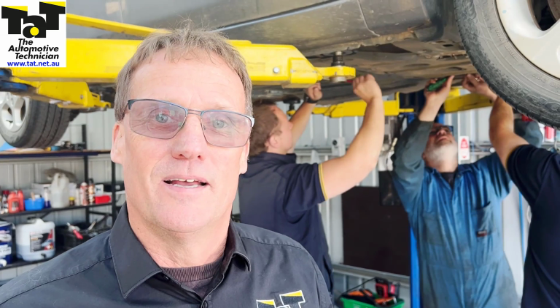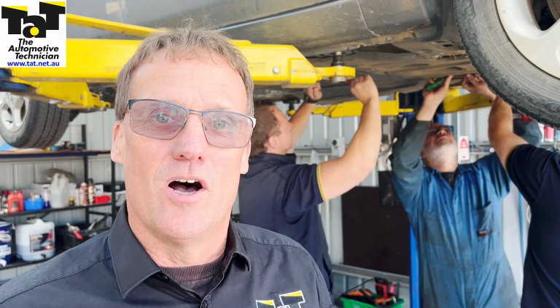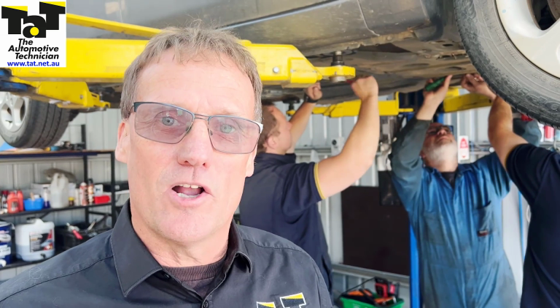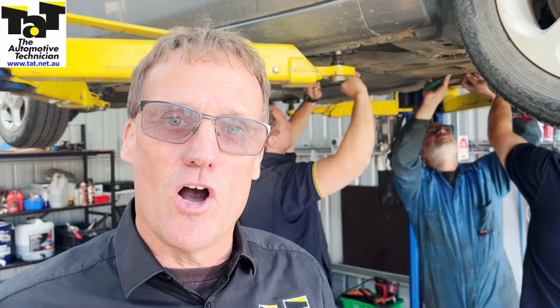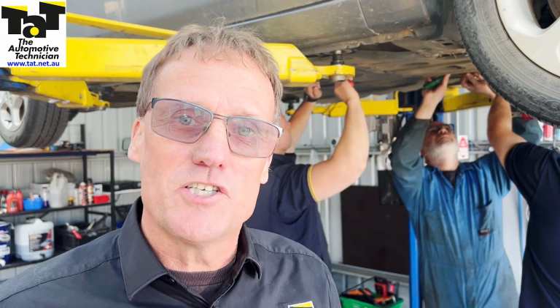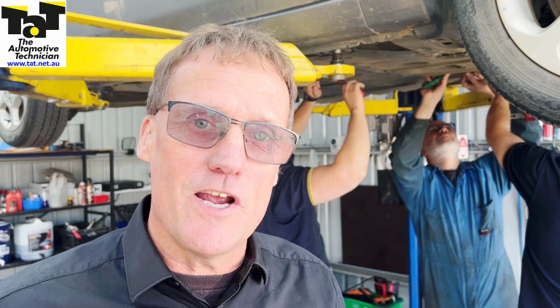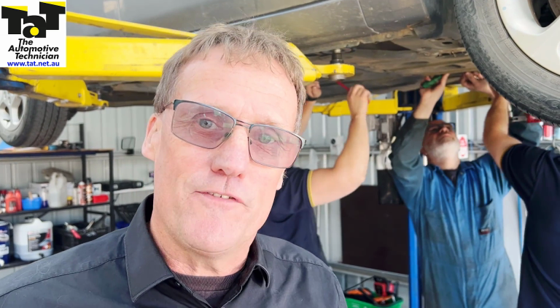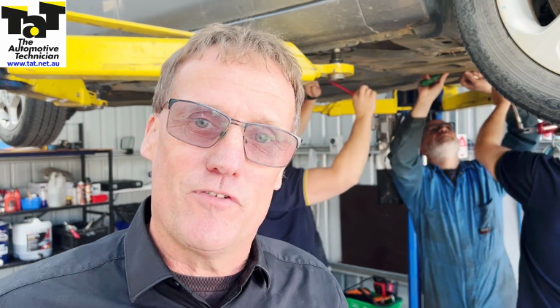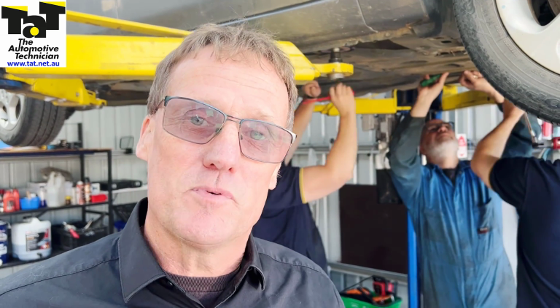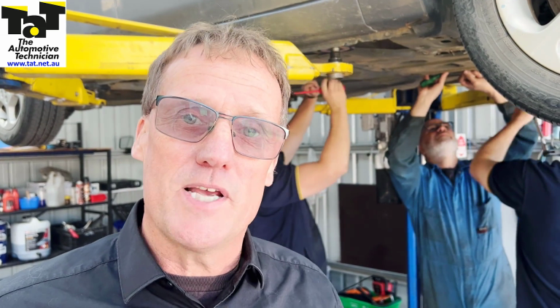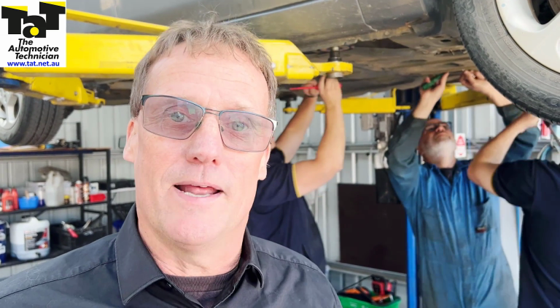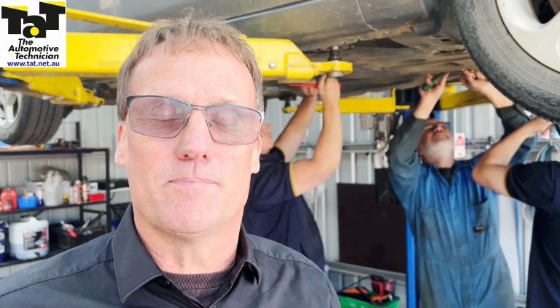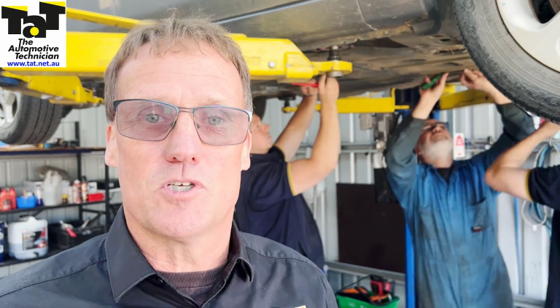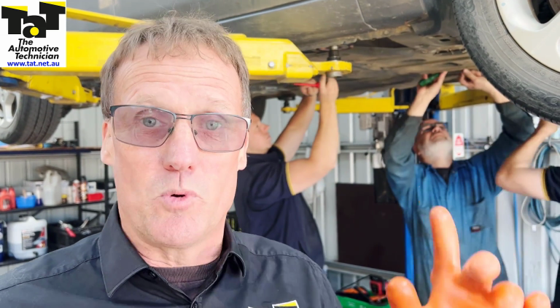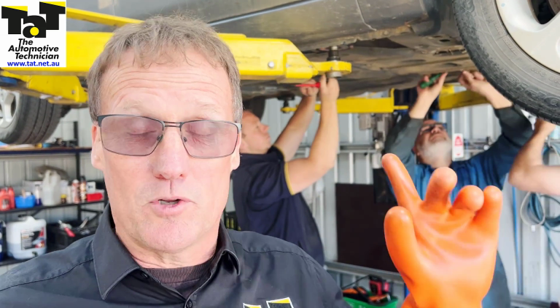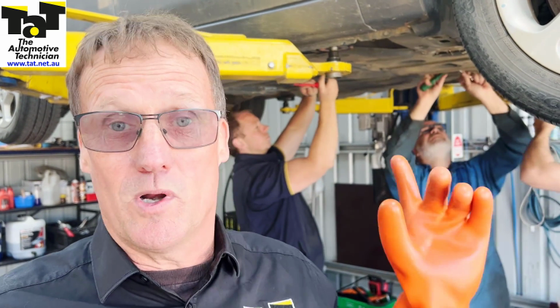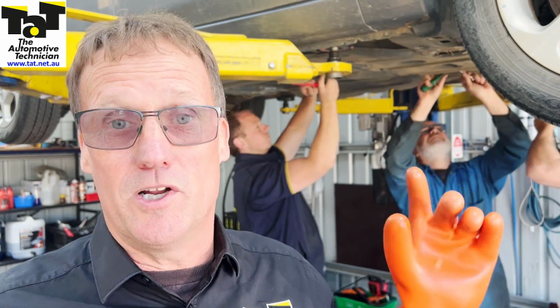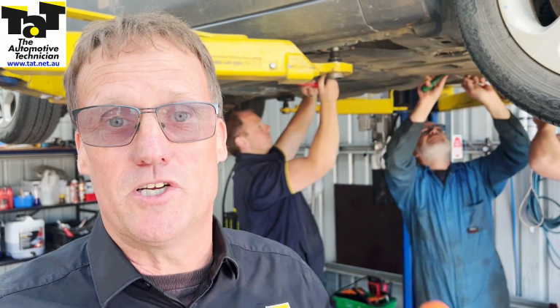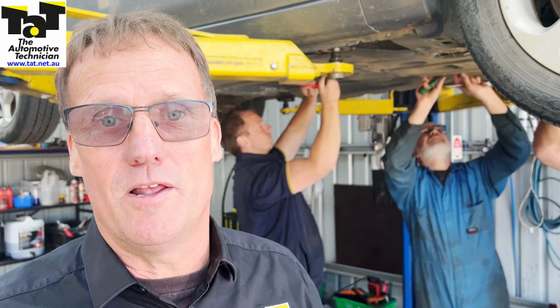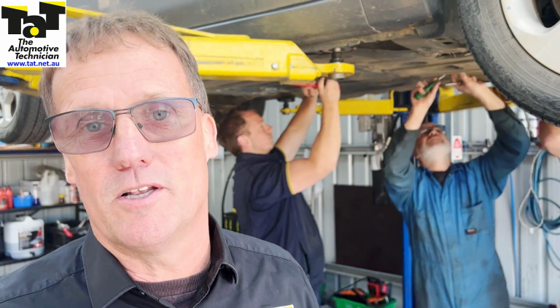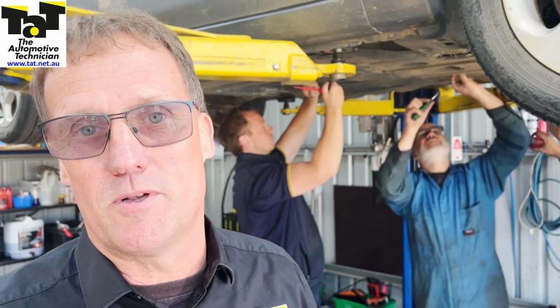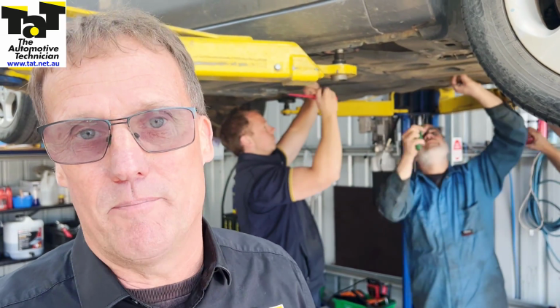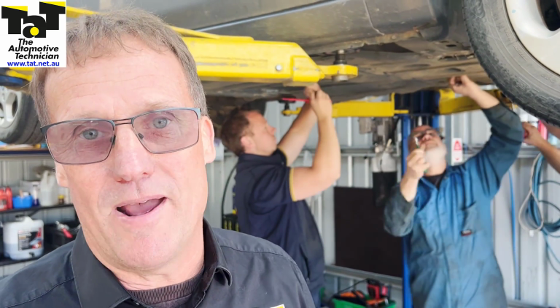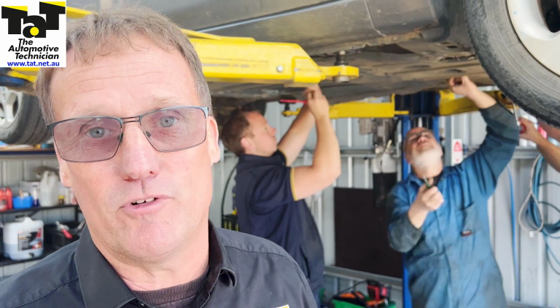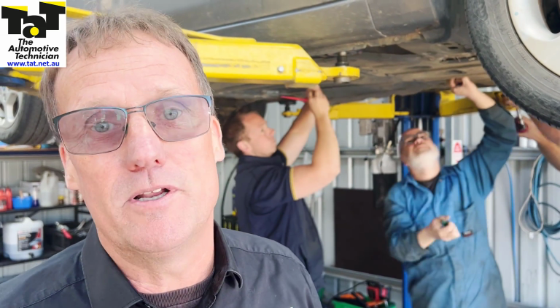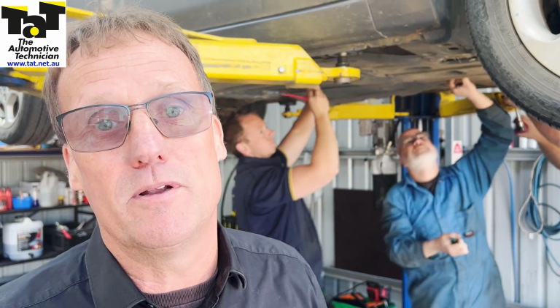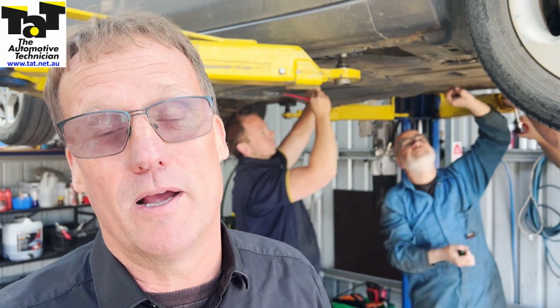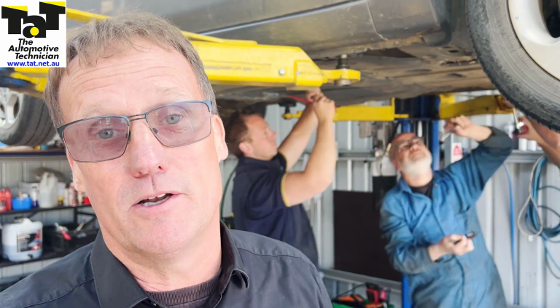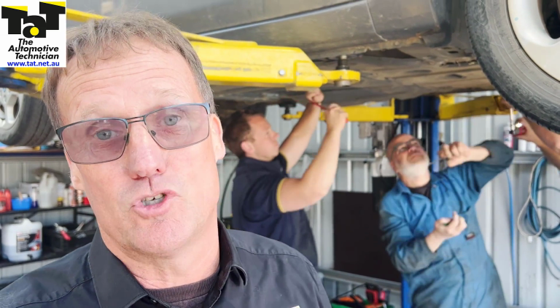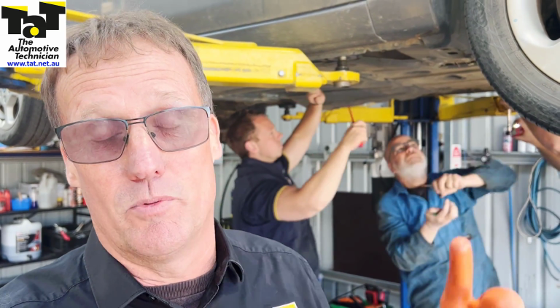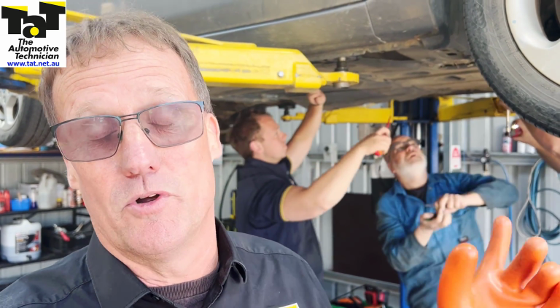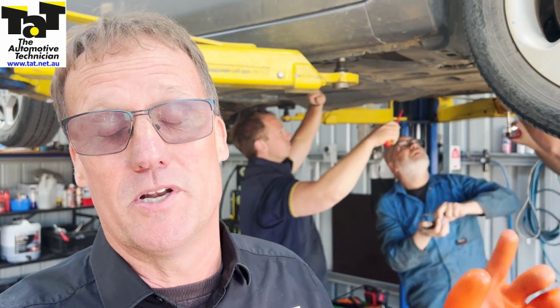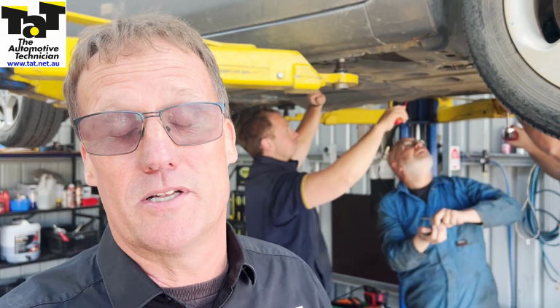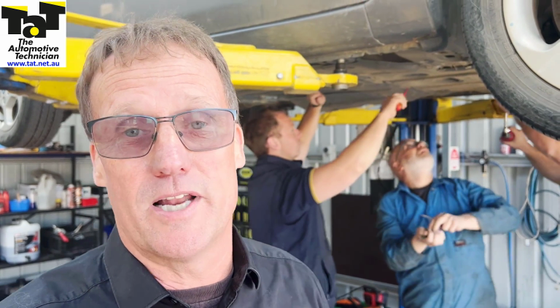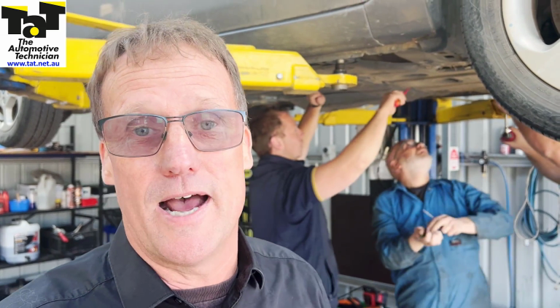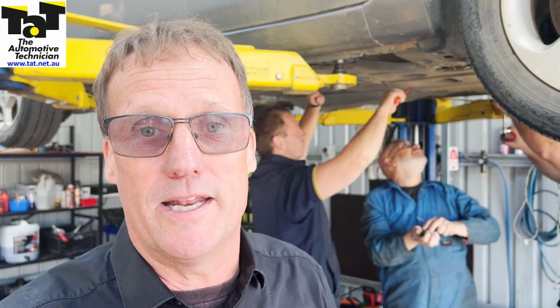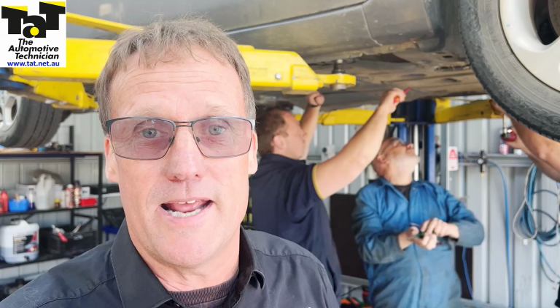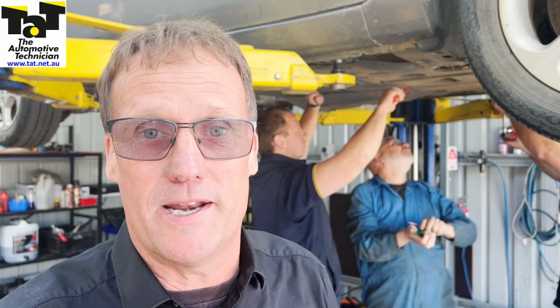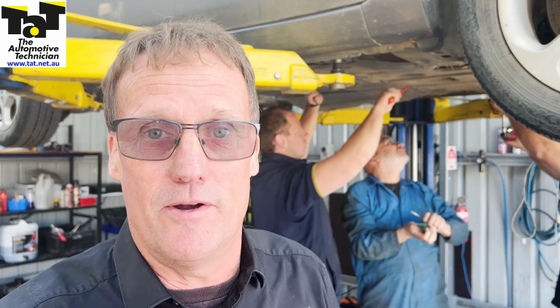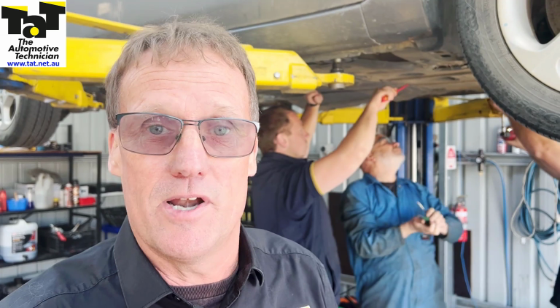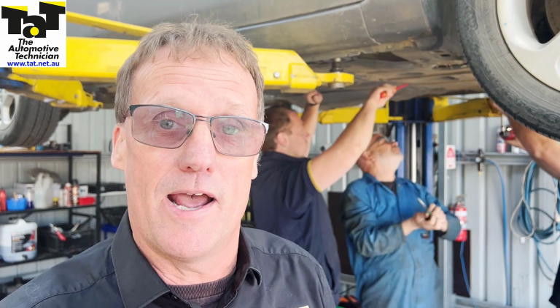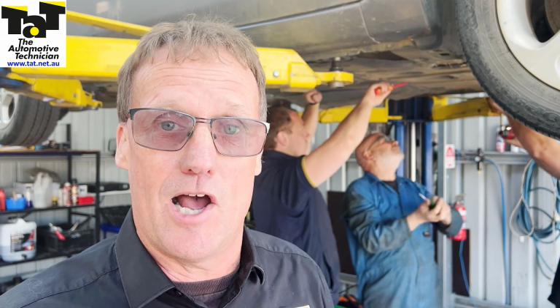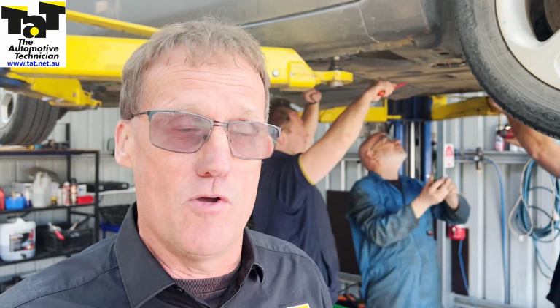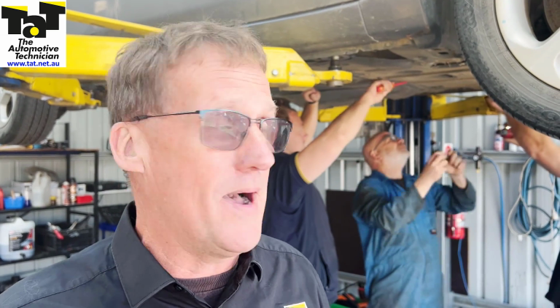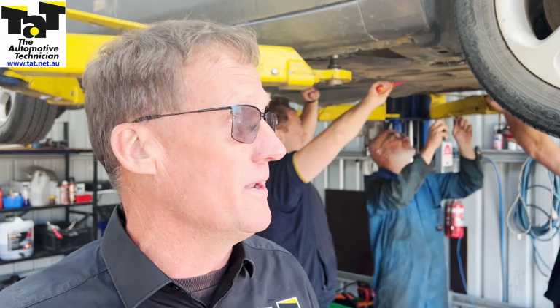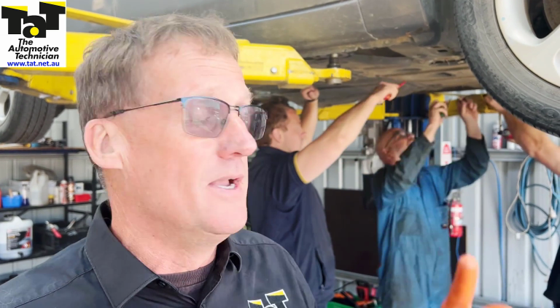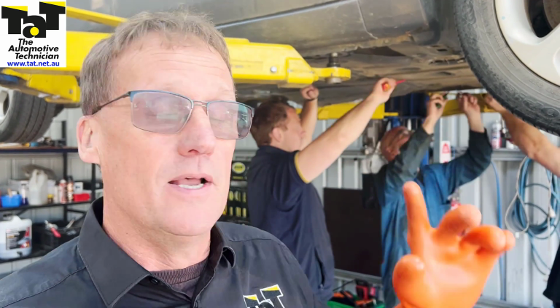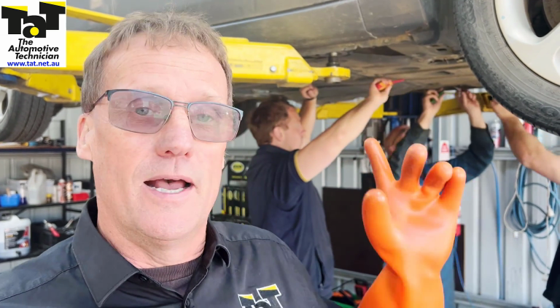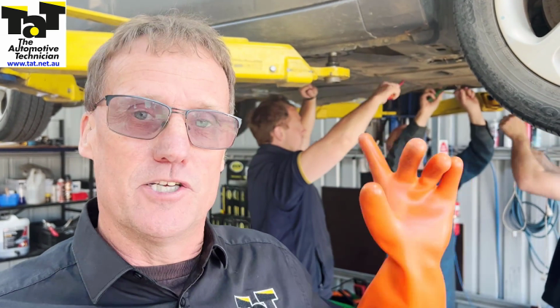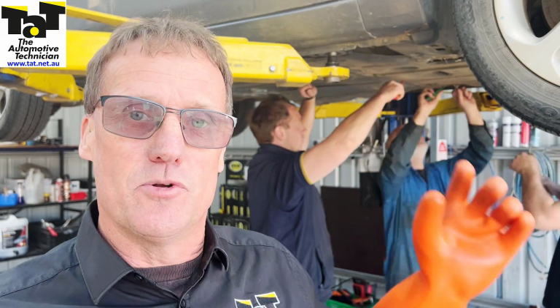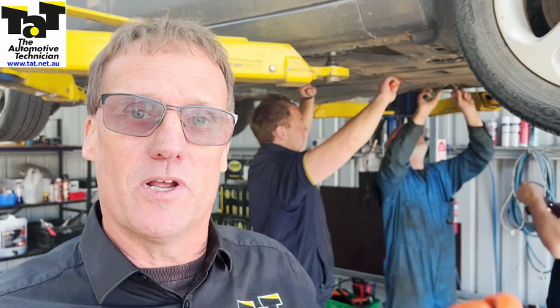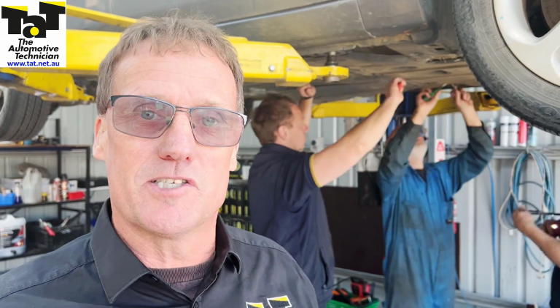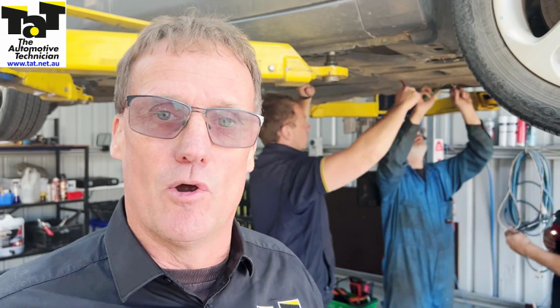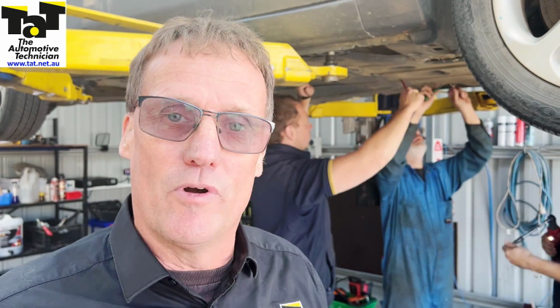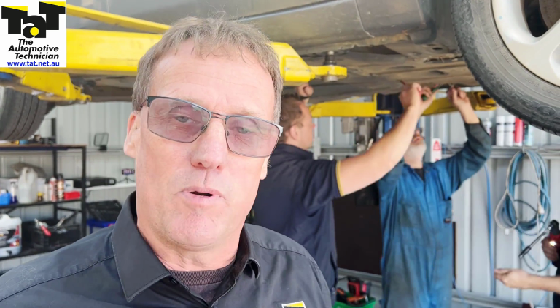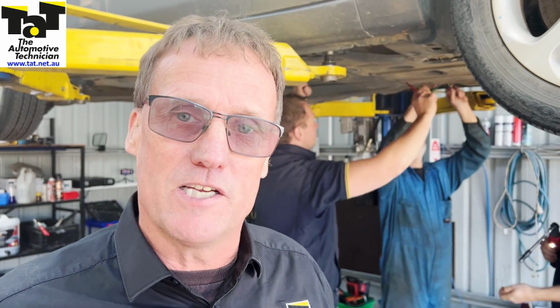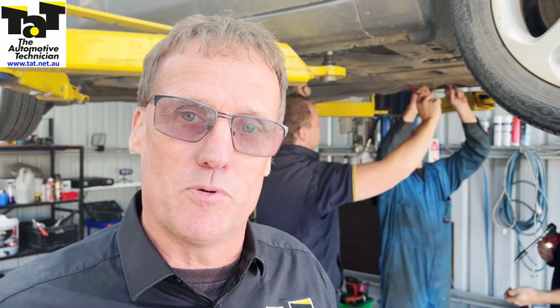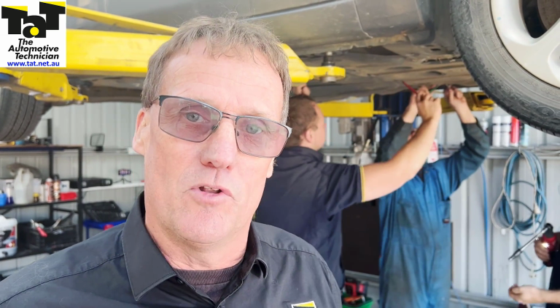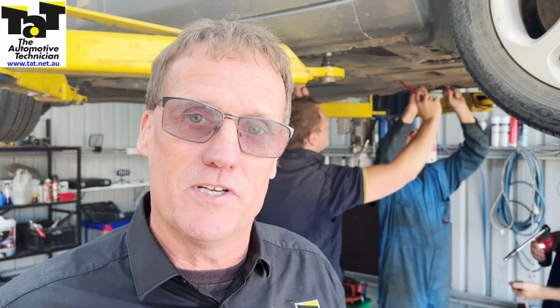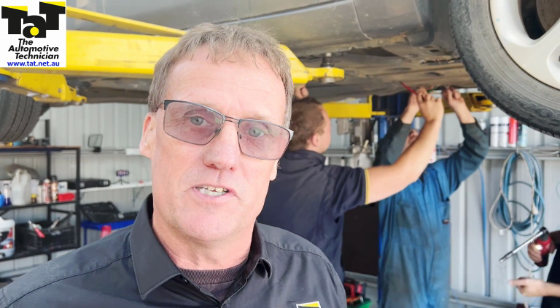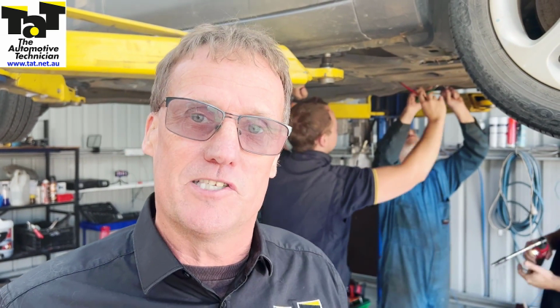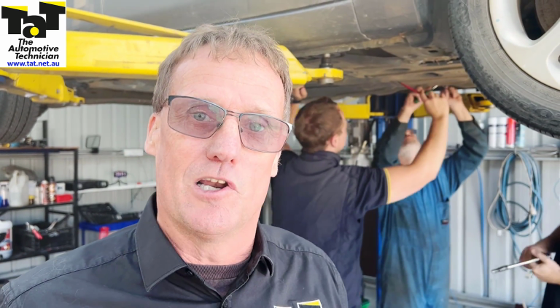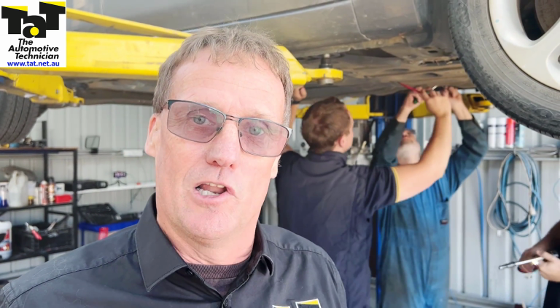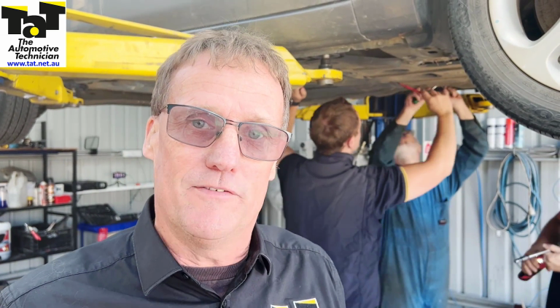Hi guys, Jeff here from TAT. Just wanted to quickly share this battery job we're doing today down here in Hobart, just doing a cell replacement on this Nissan Leaf.